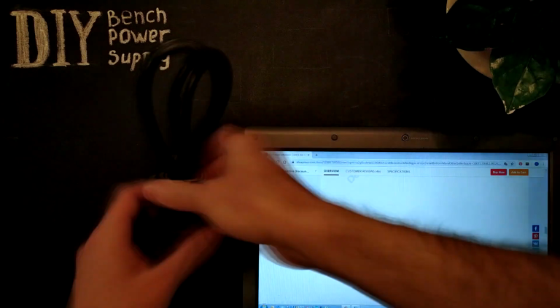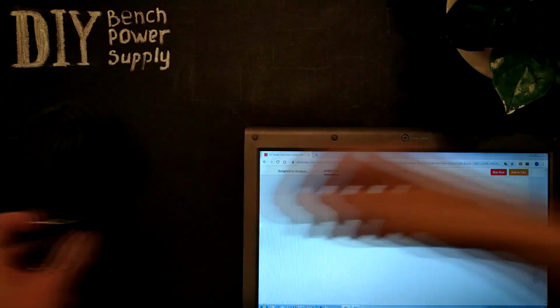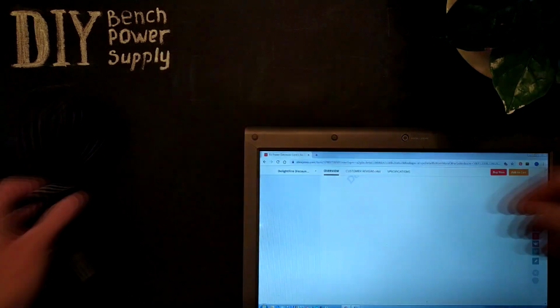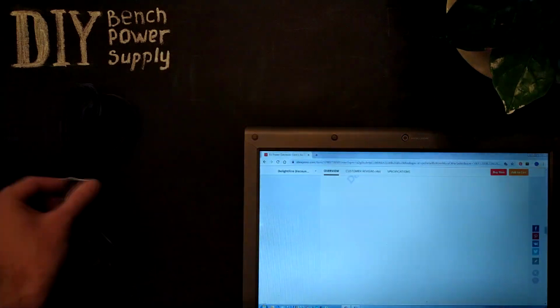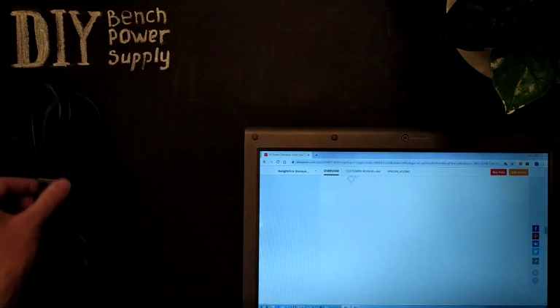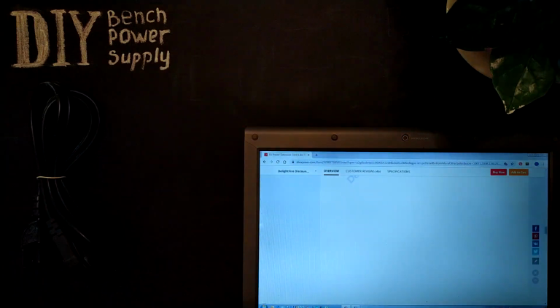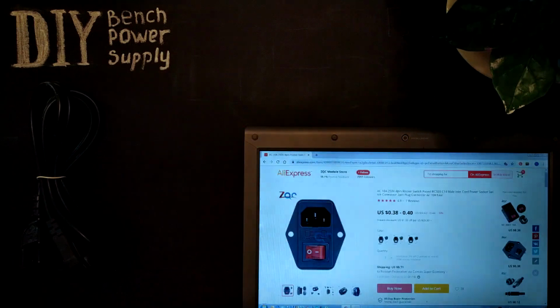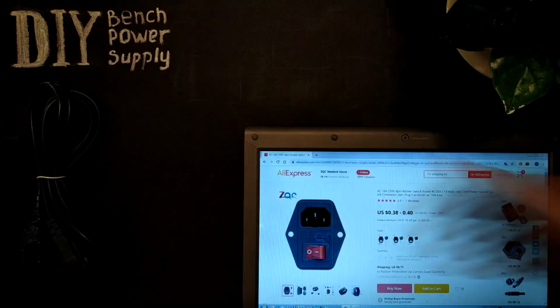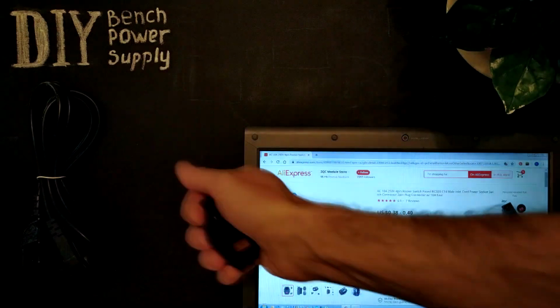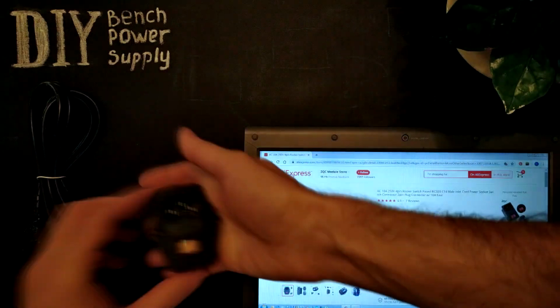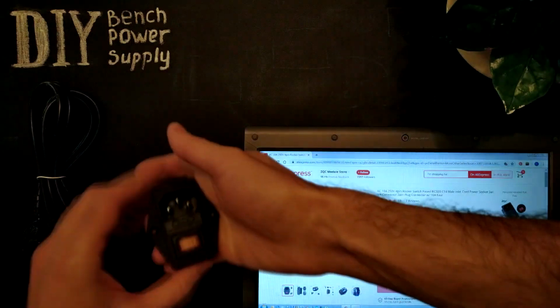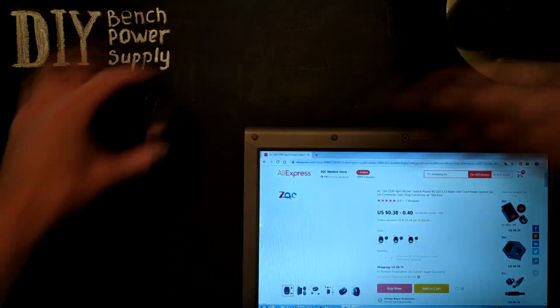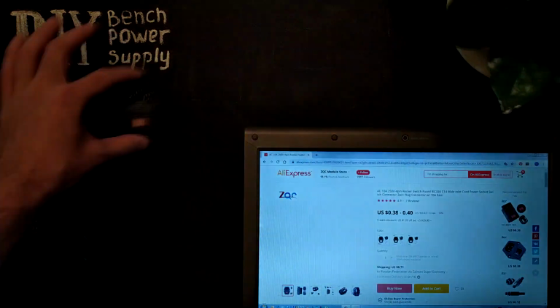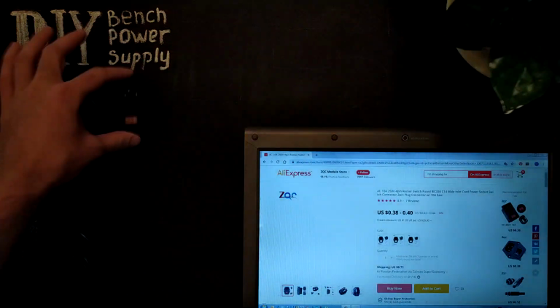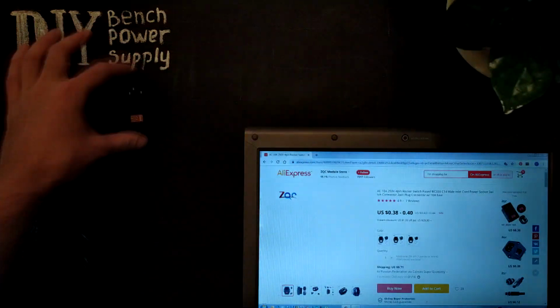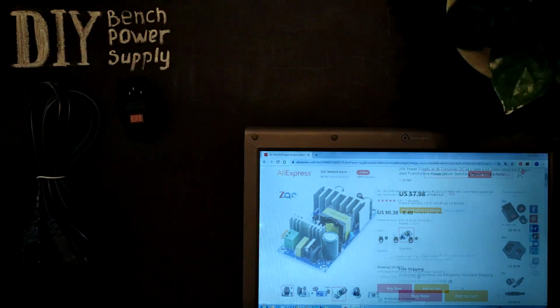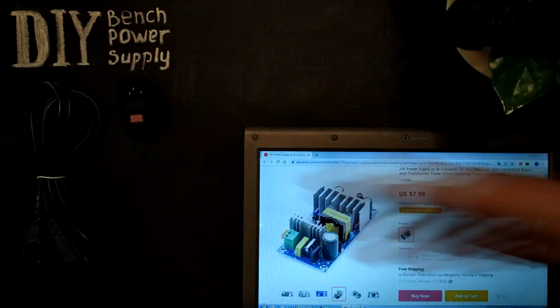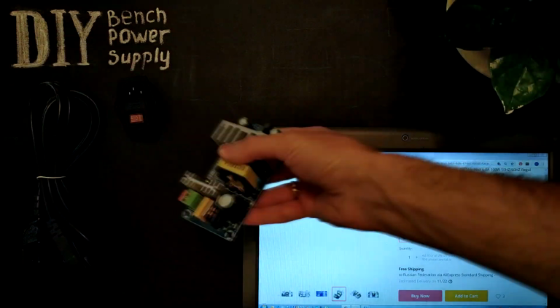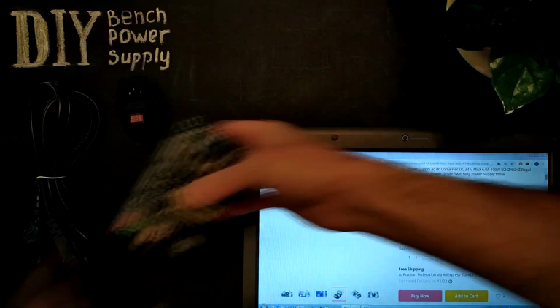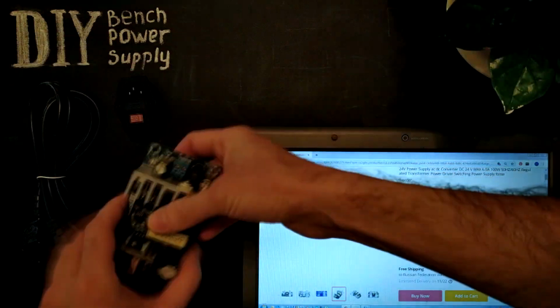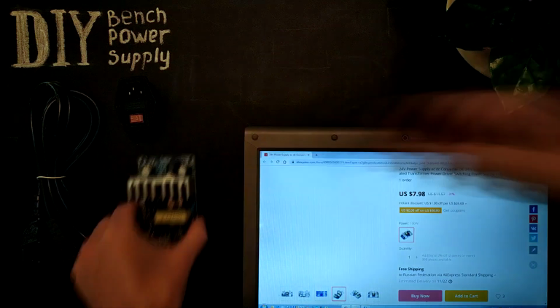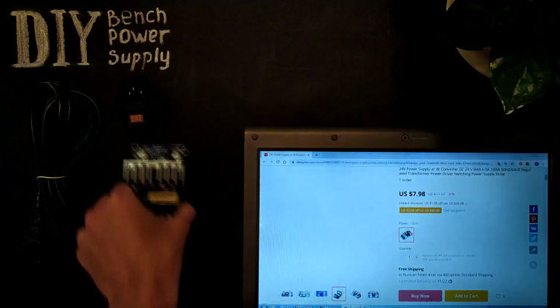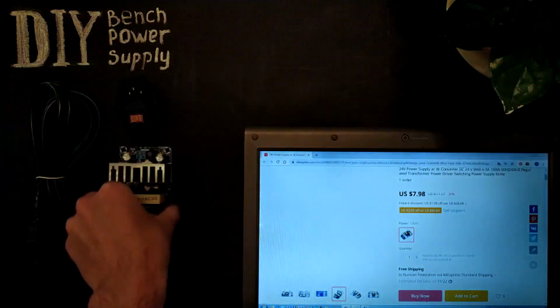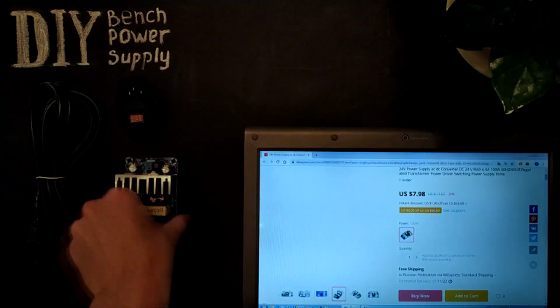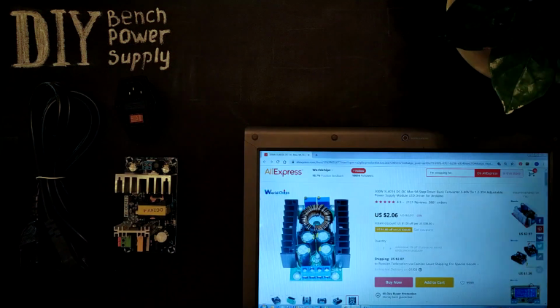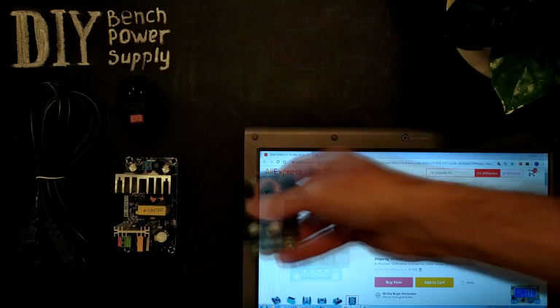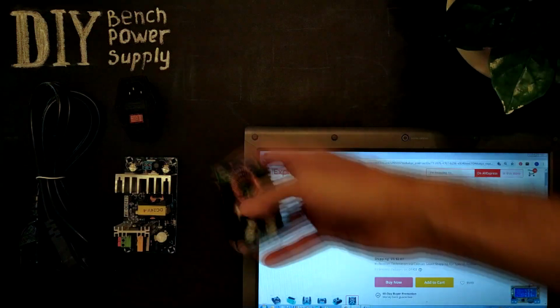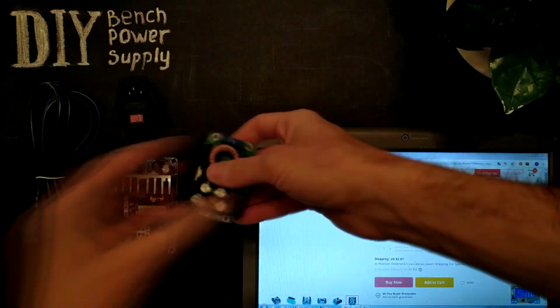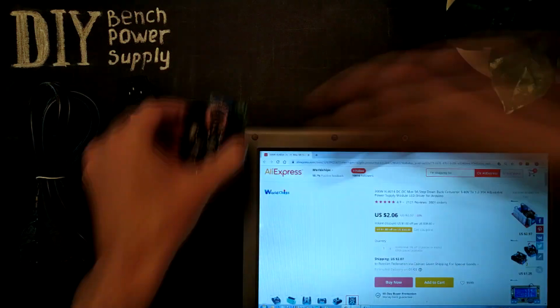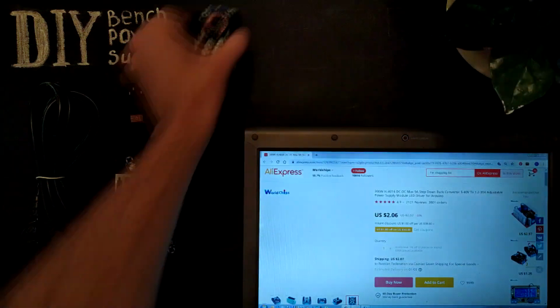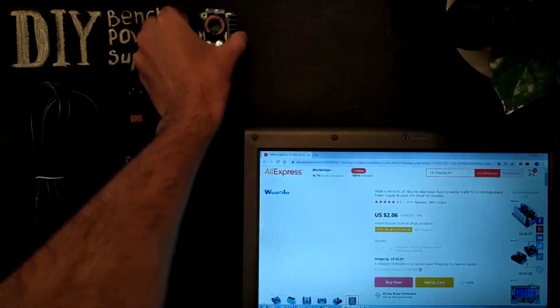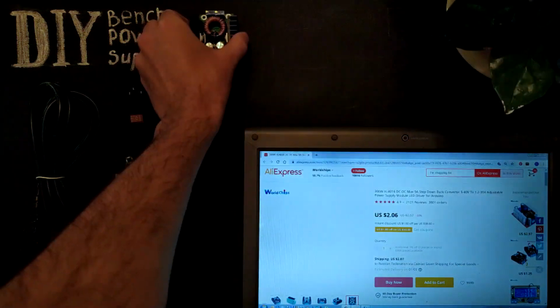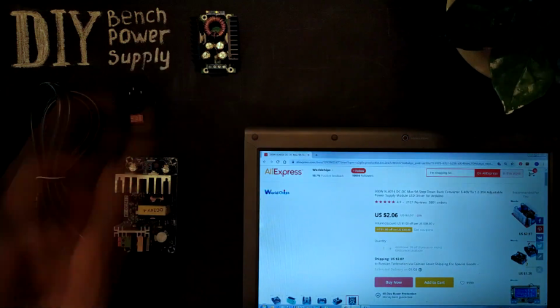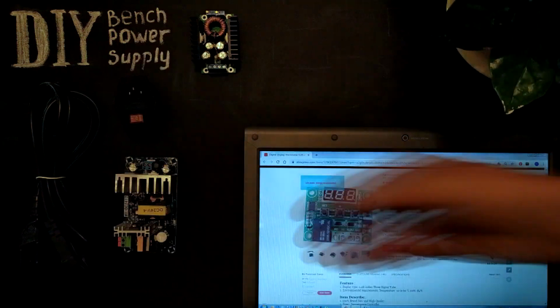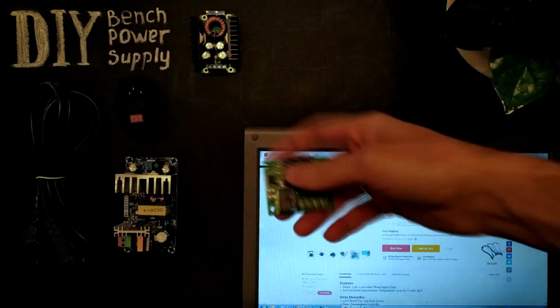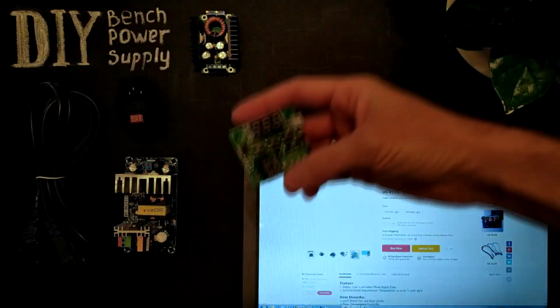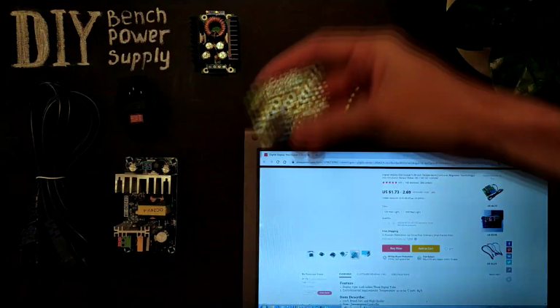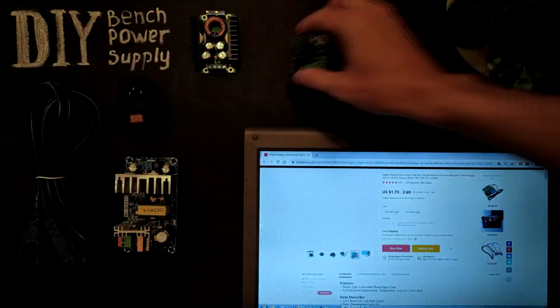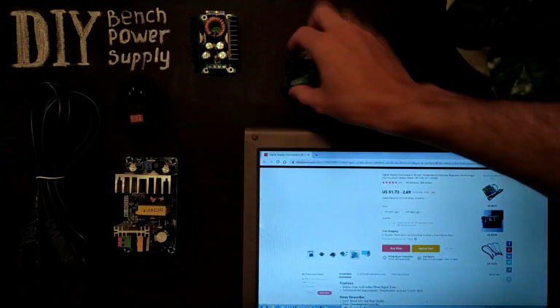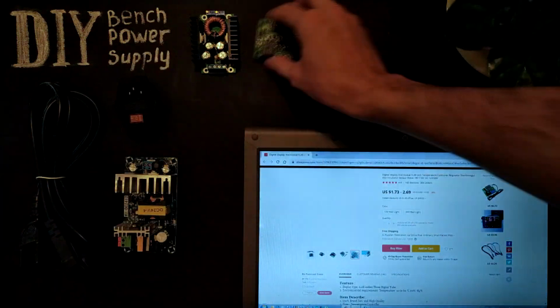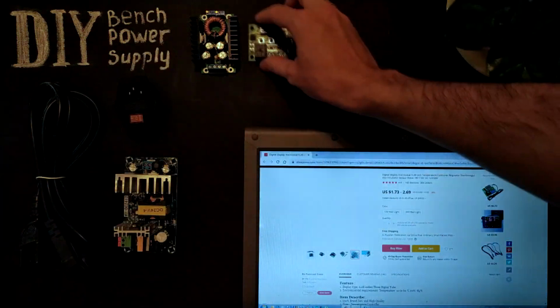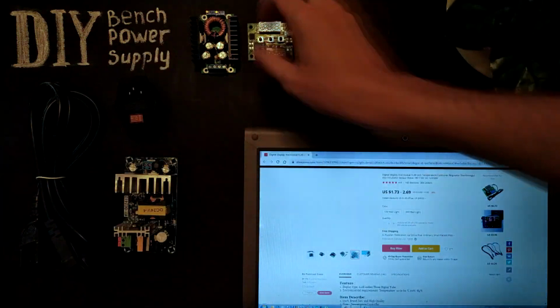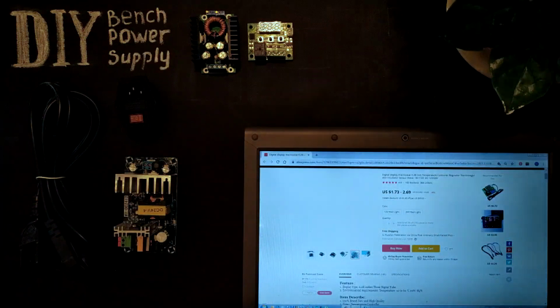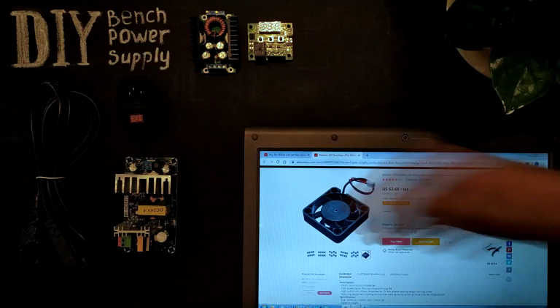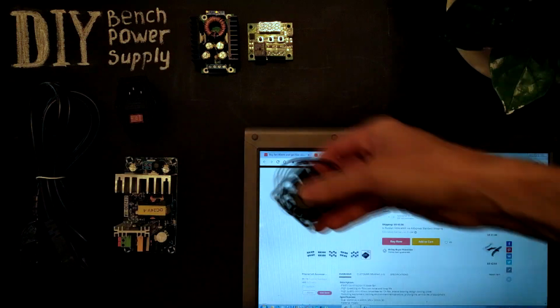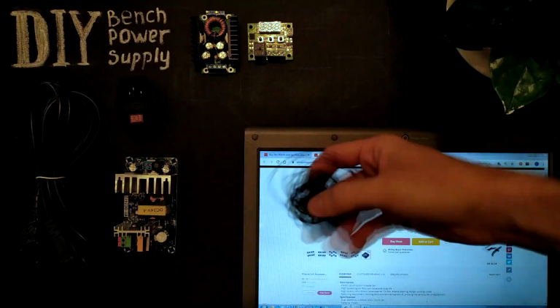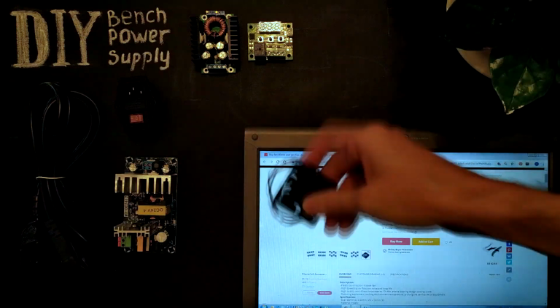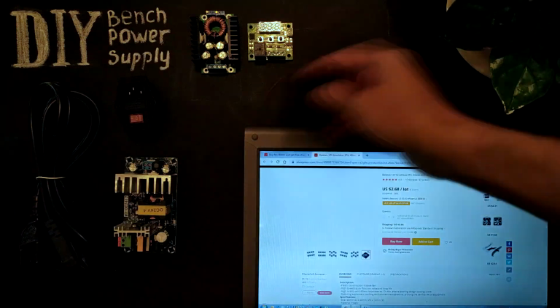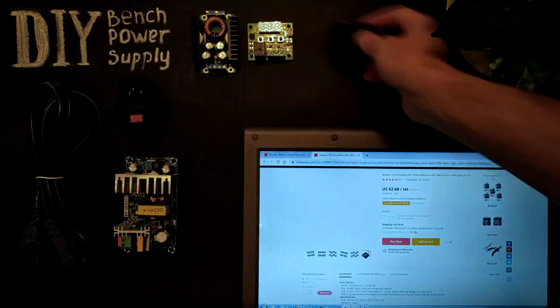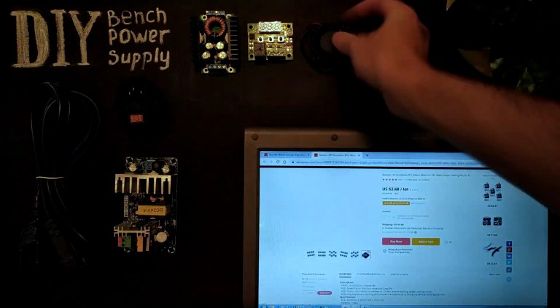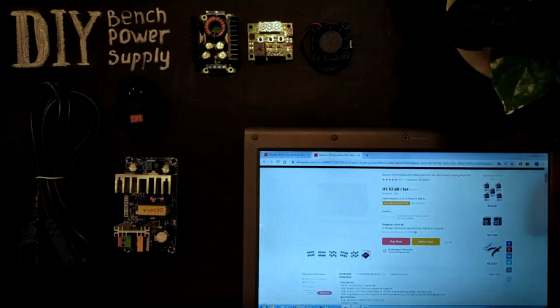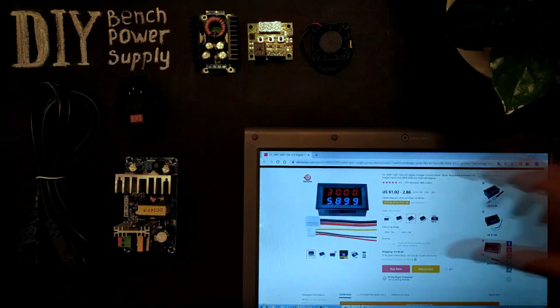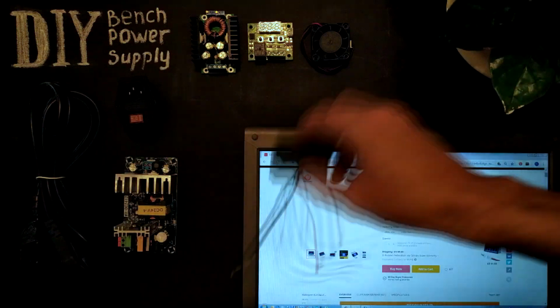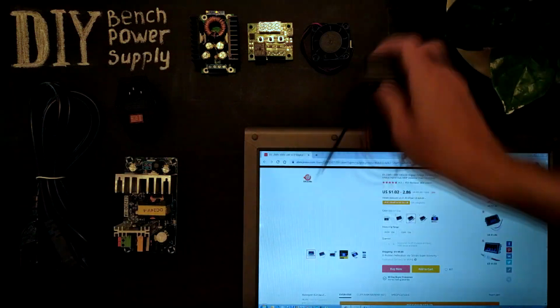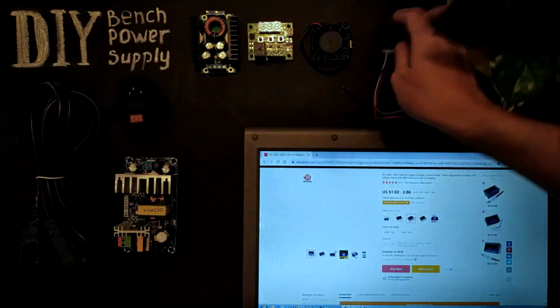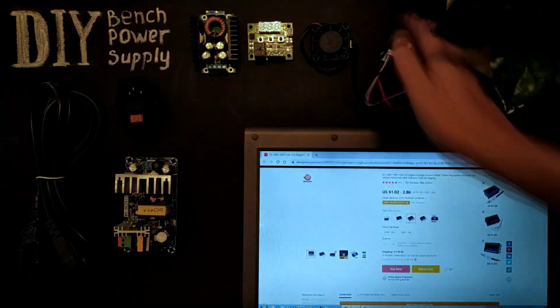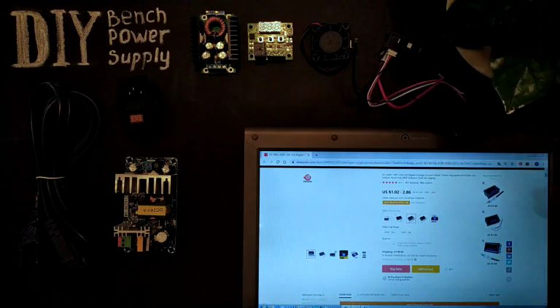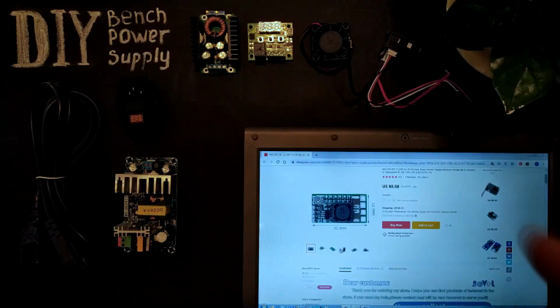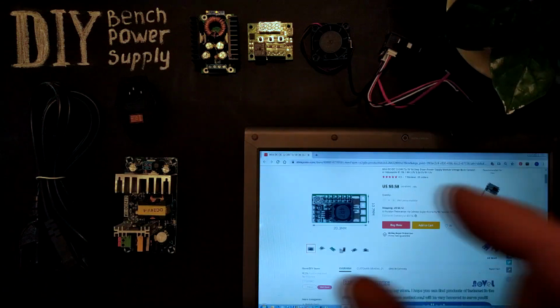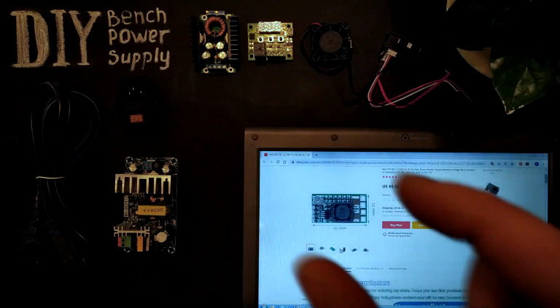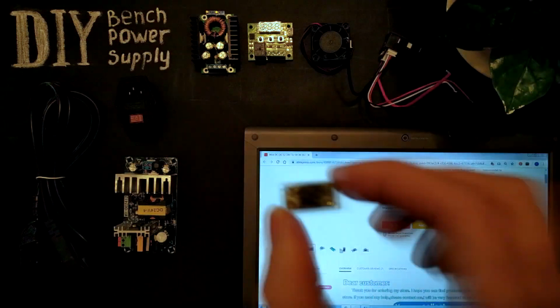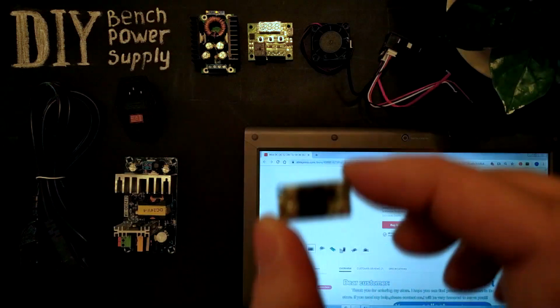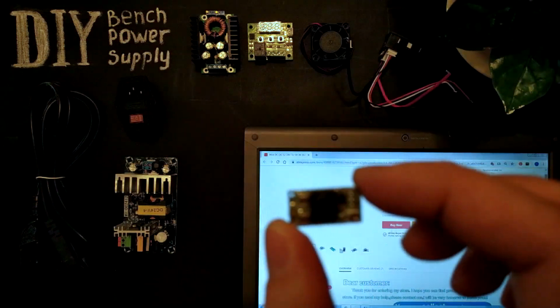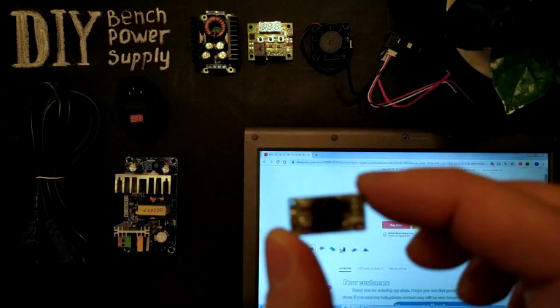Firstly, I bought all the components on the cheapest website I found. I'll leave all the links in the description.